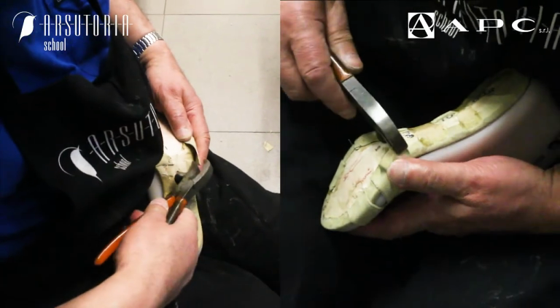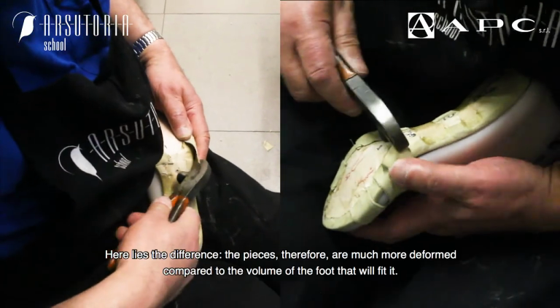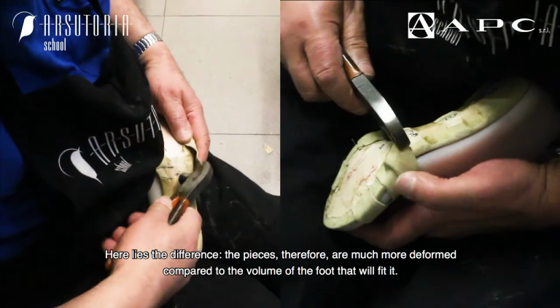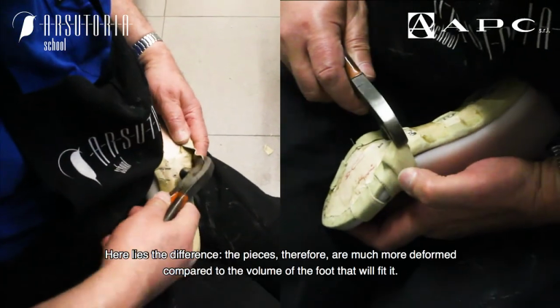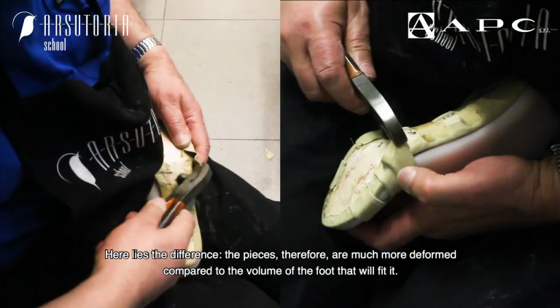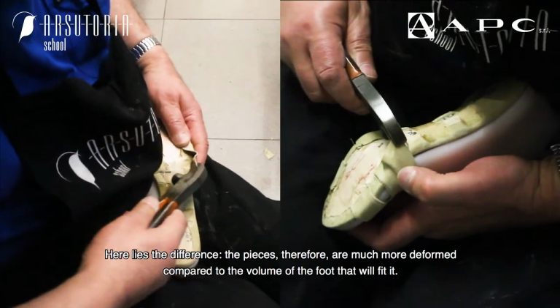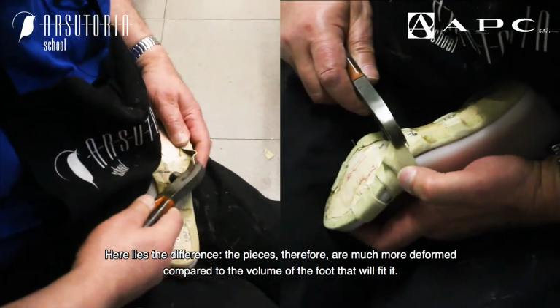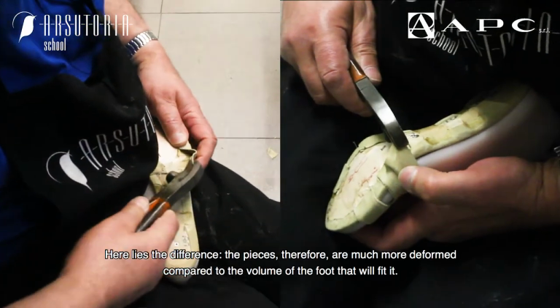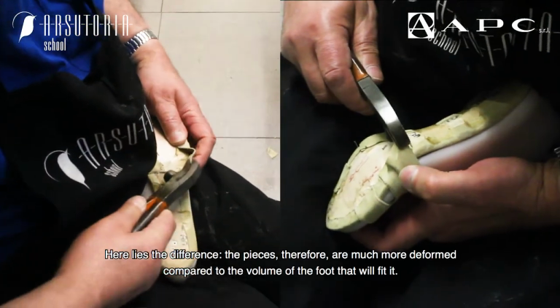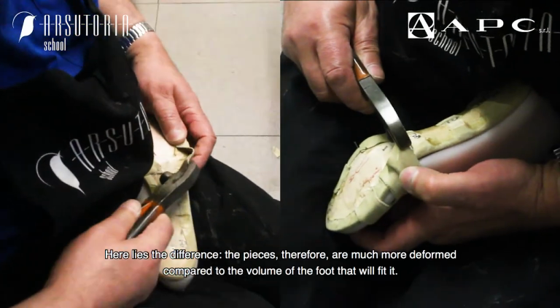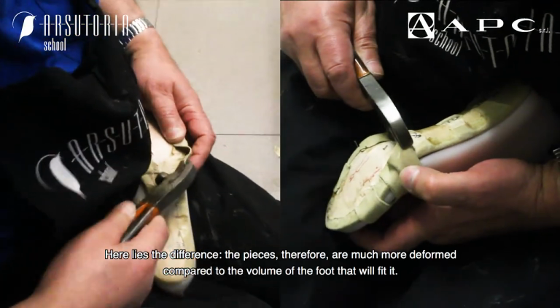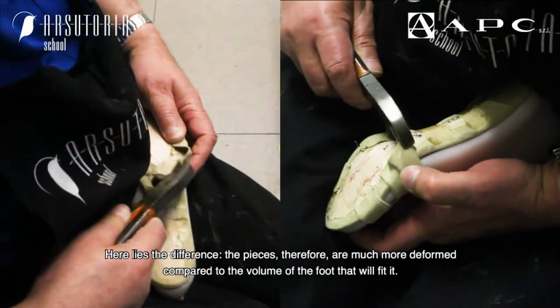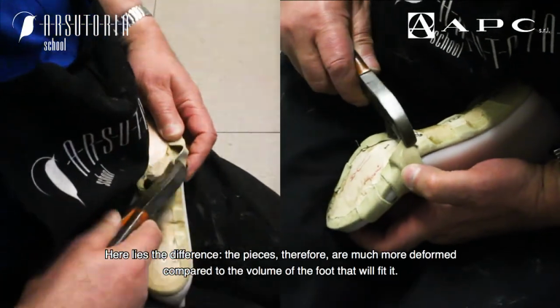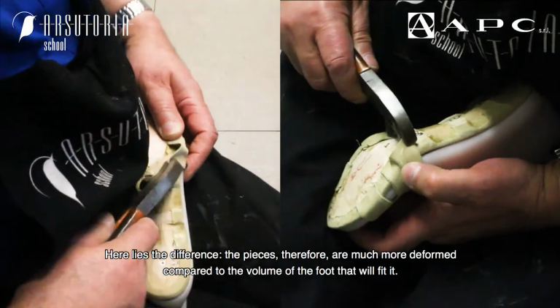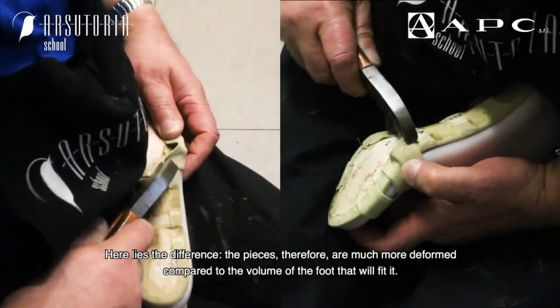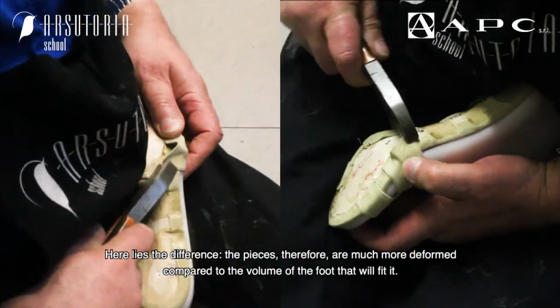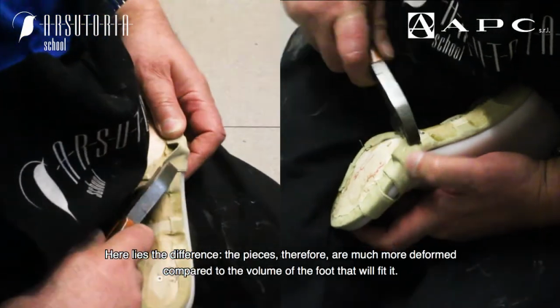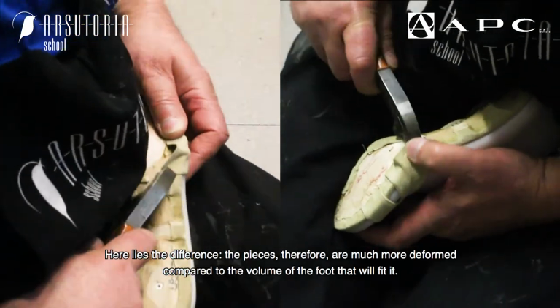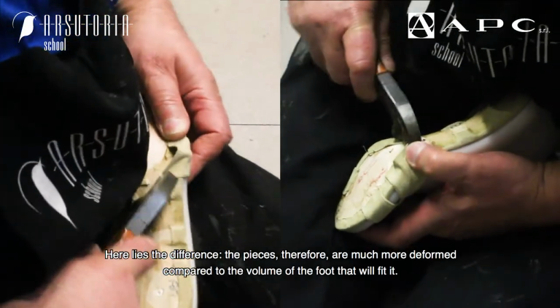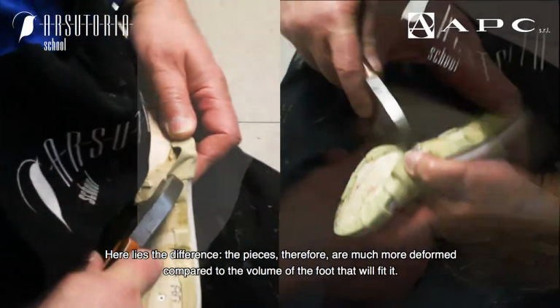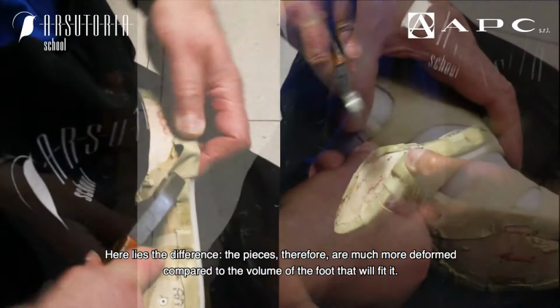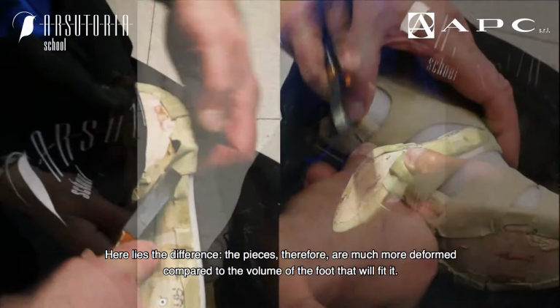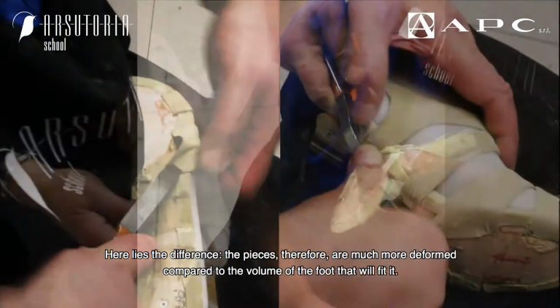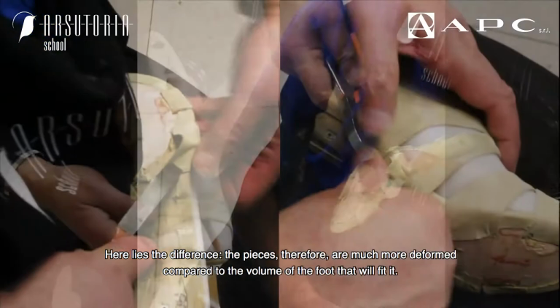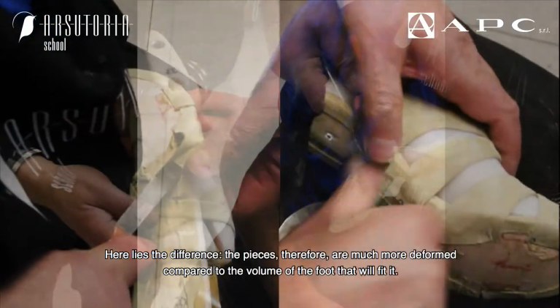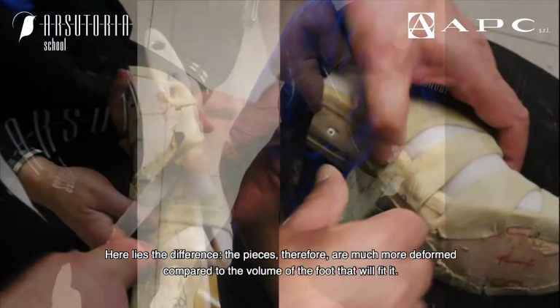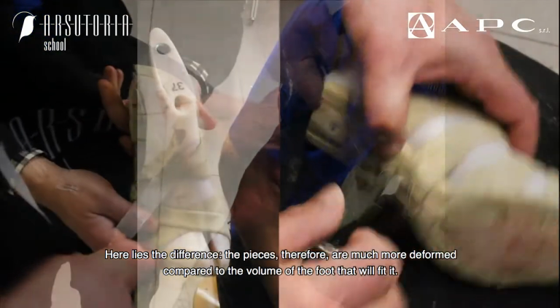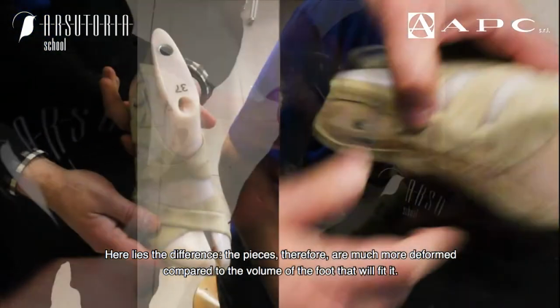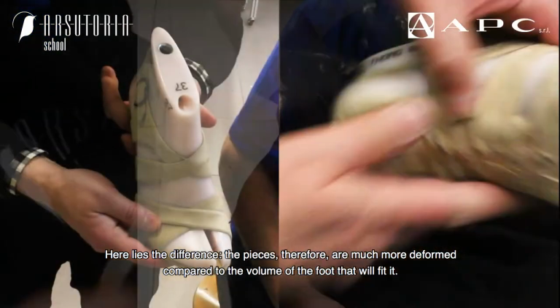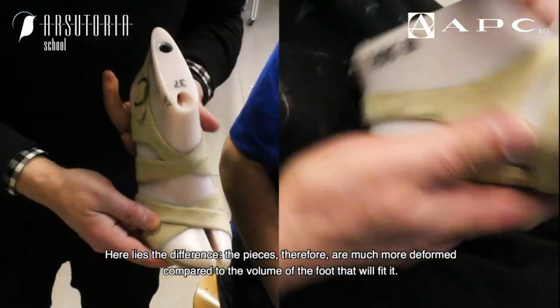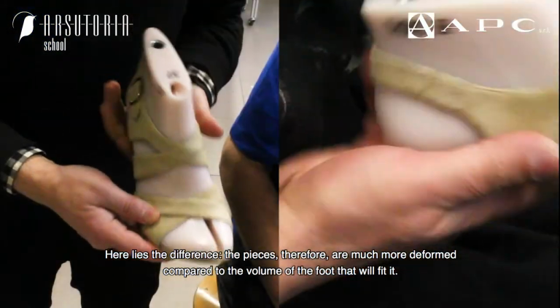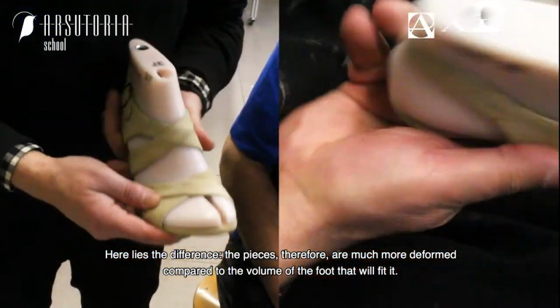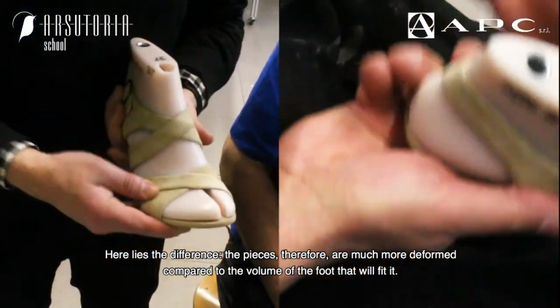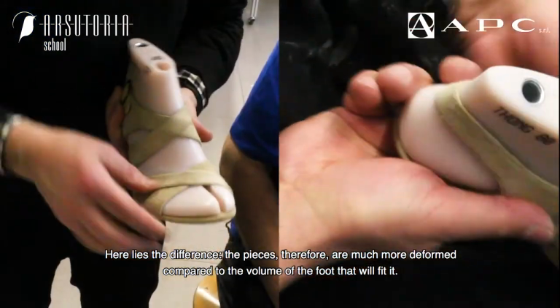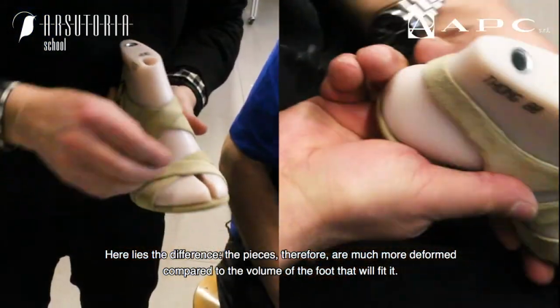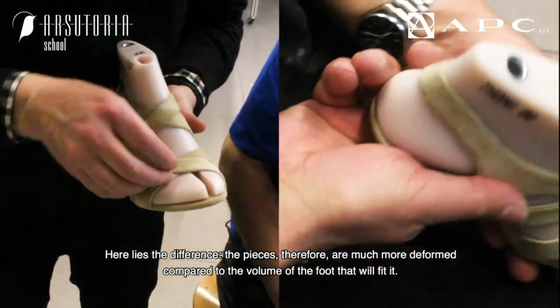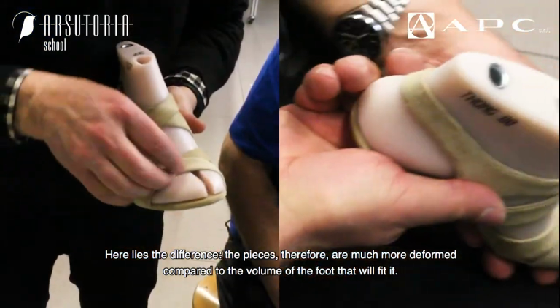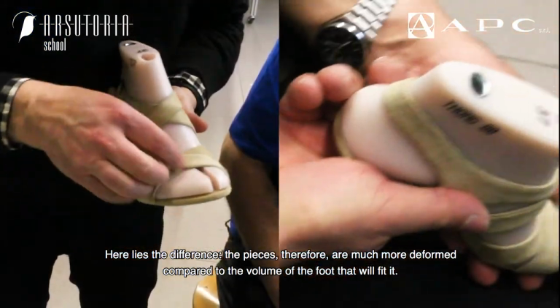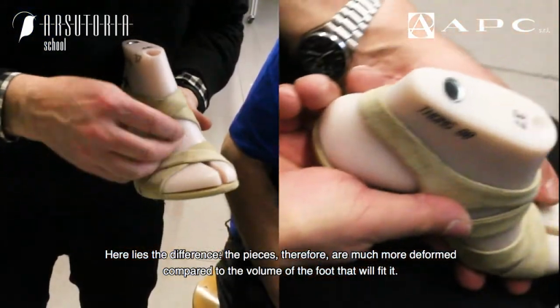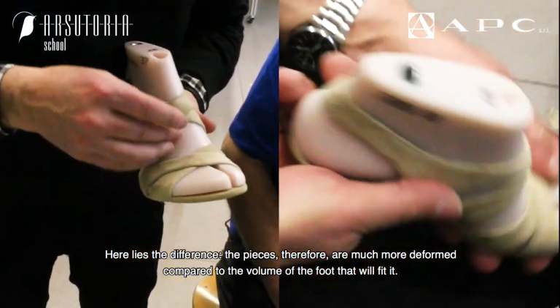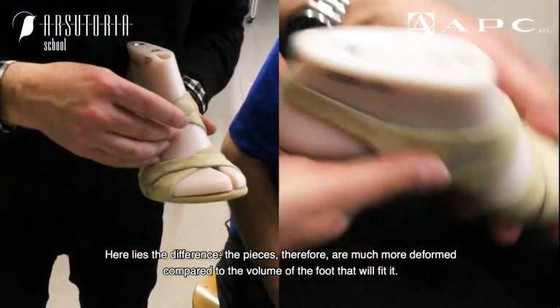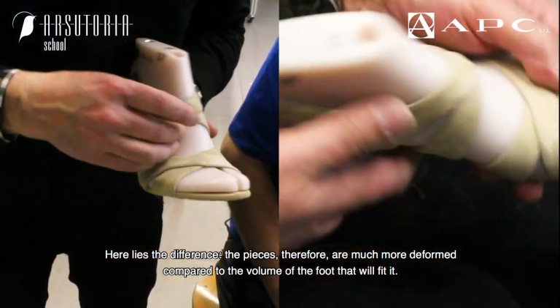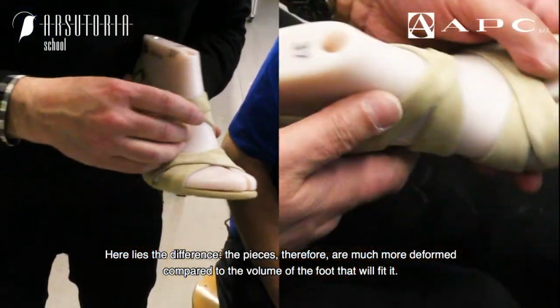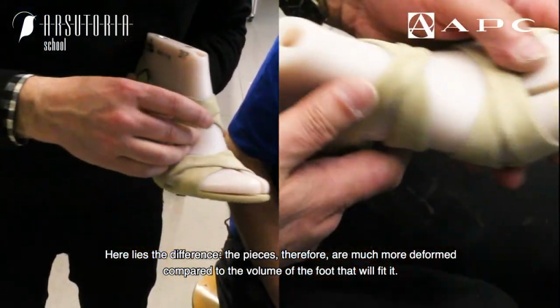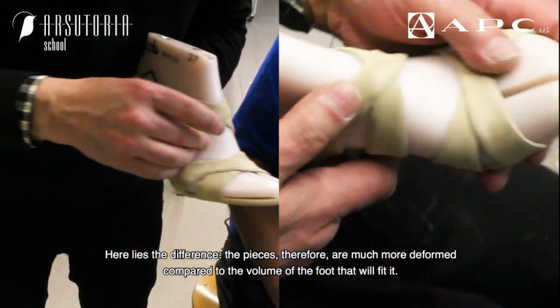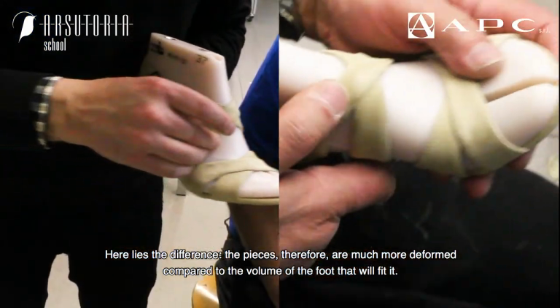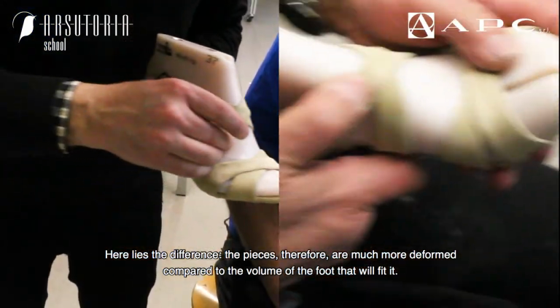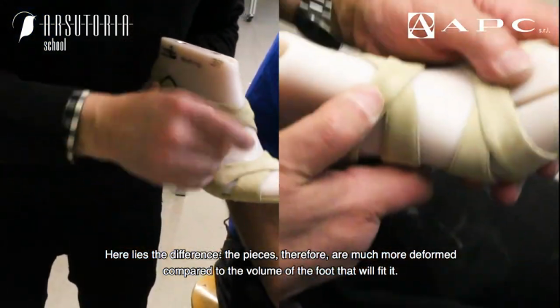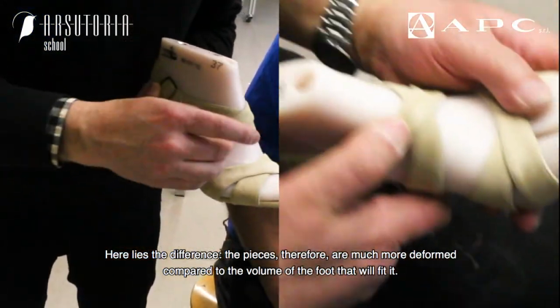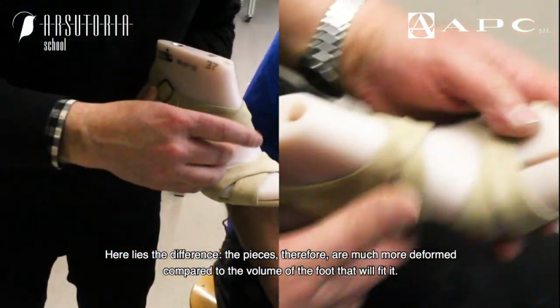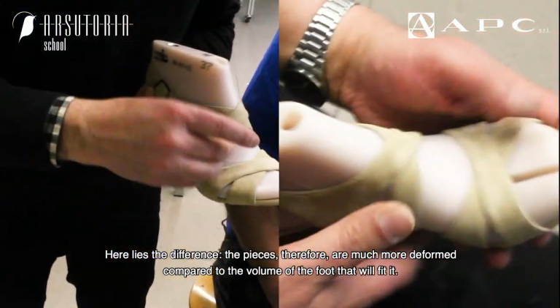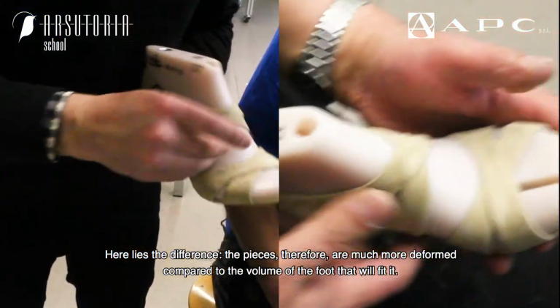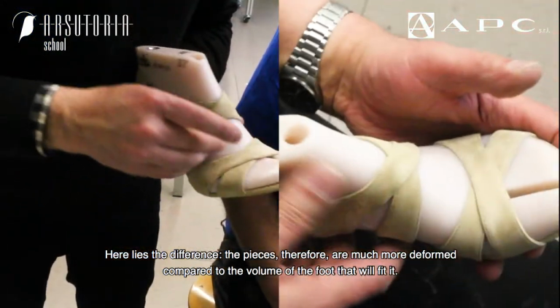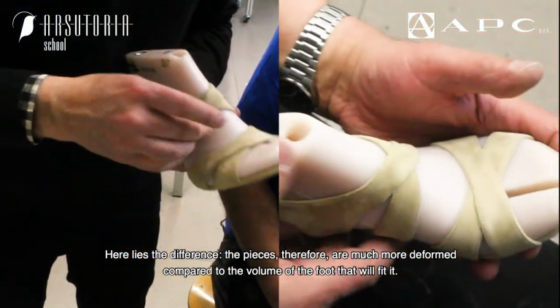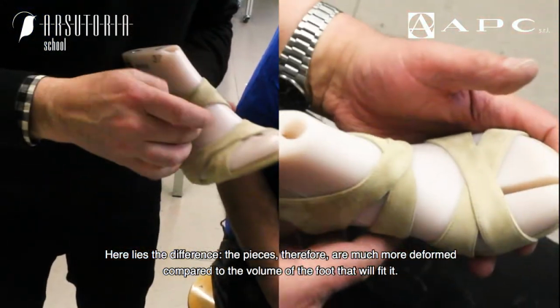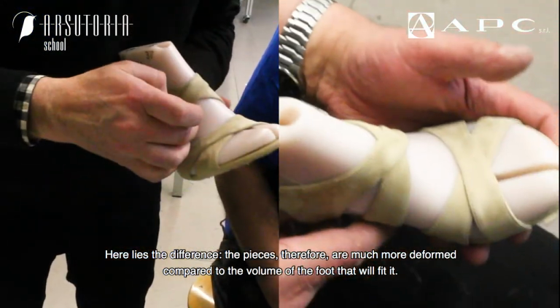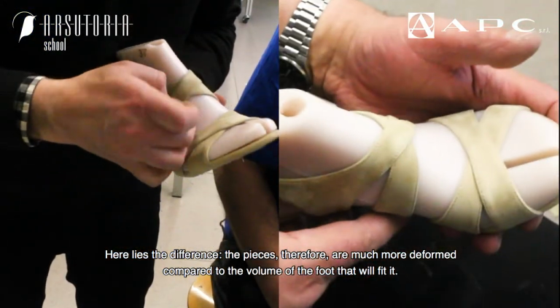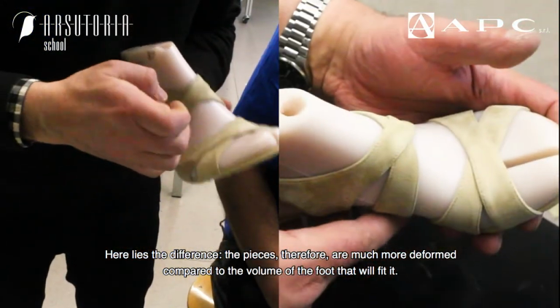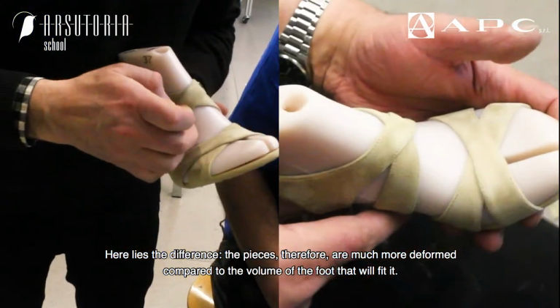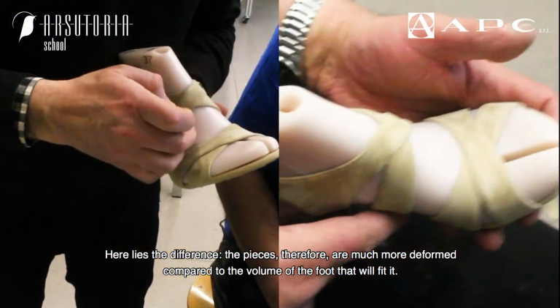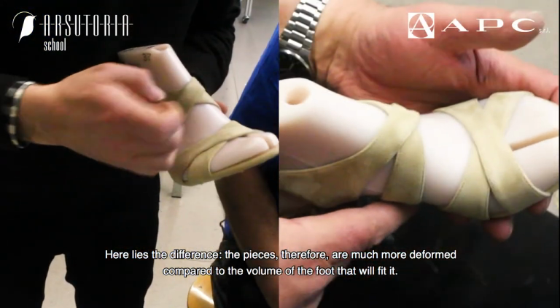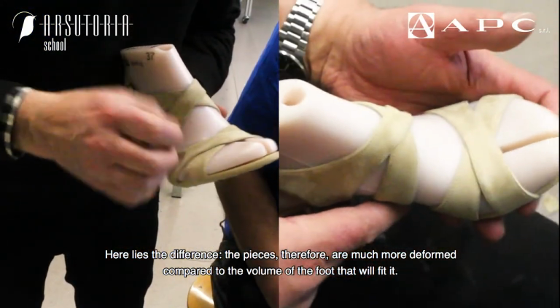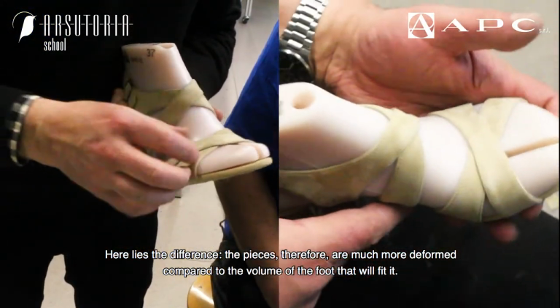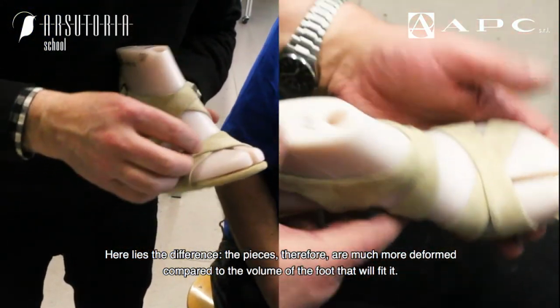Here lies the difference: the pieces are much more deformed compared to the volume of the foot that will fit them.